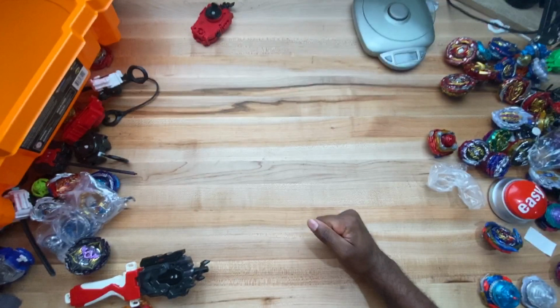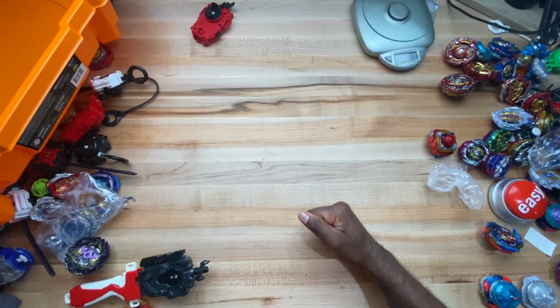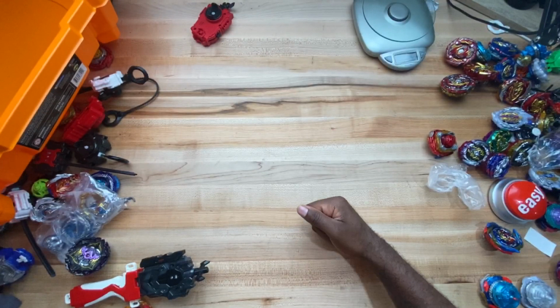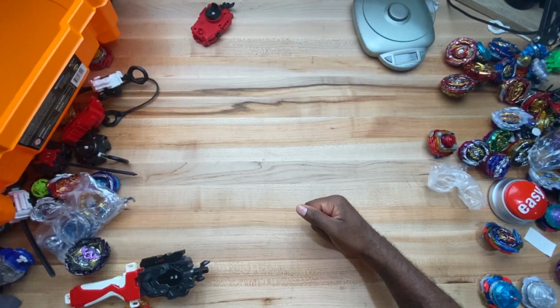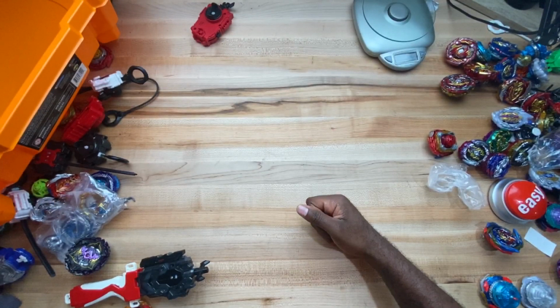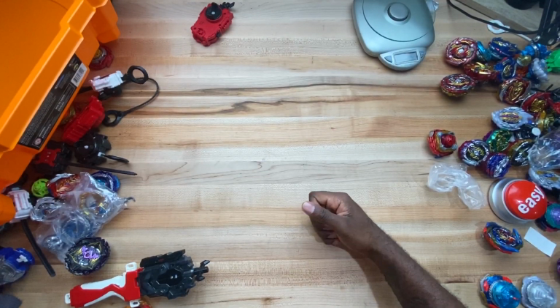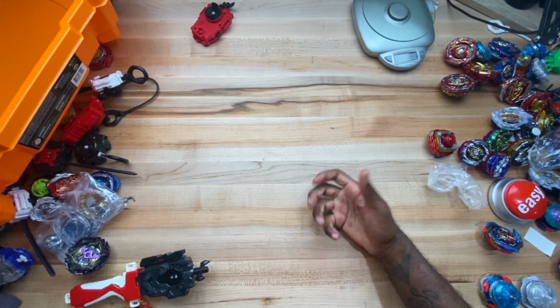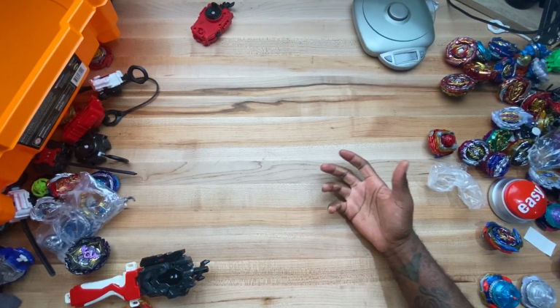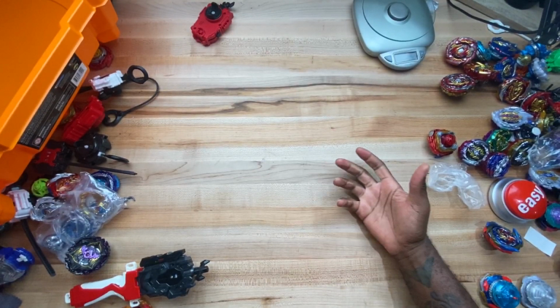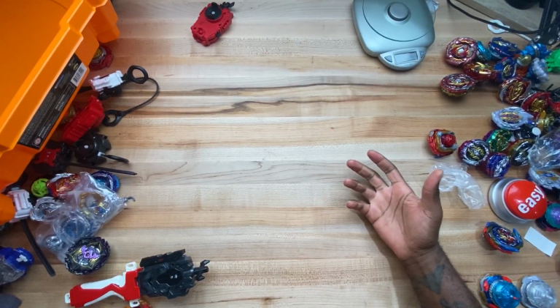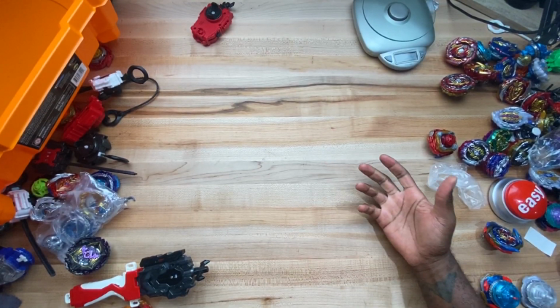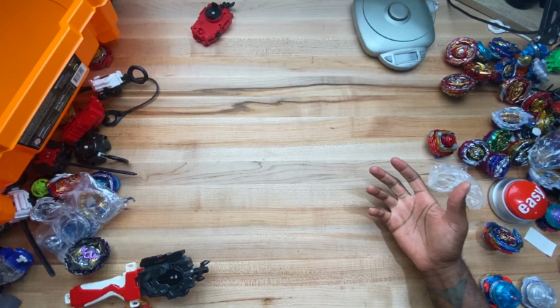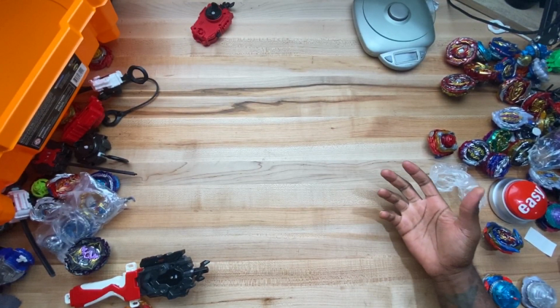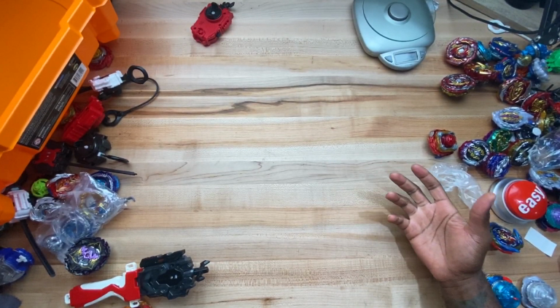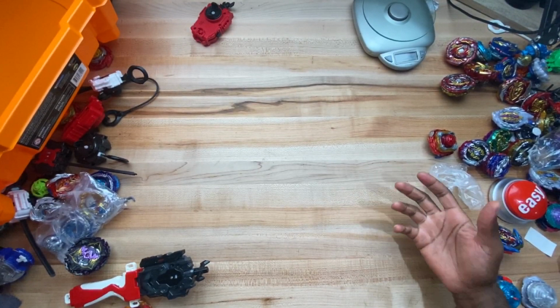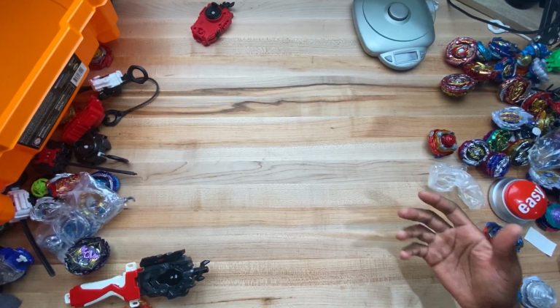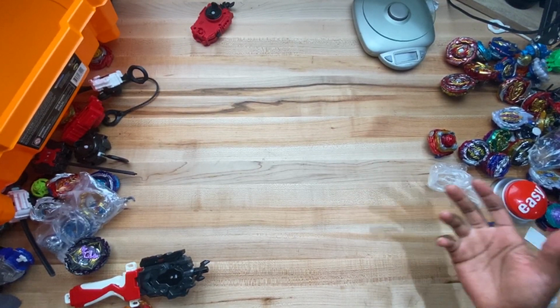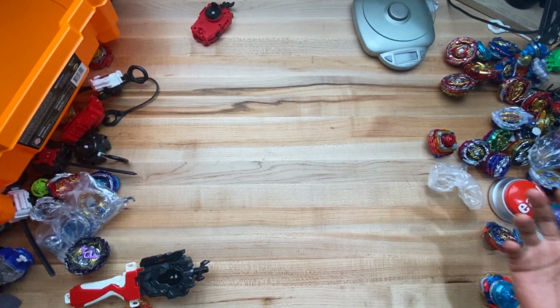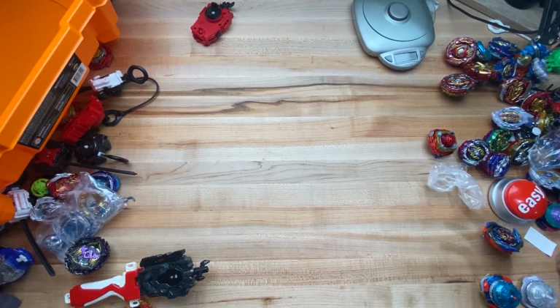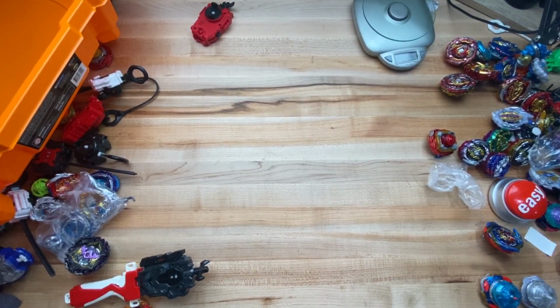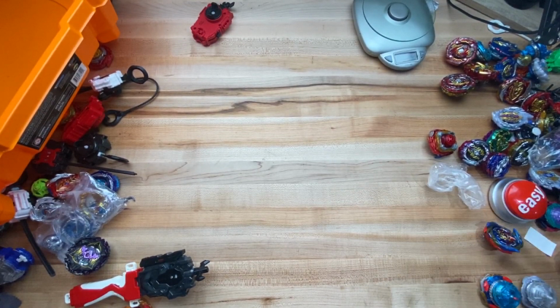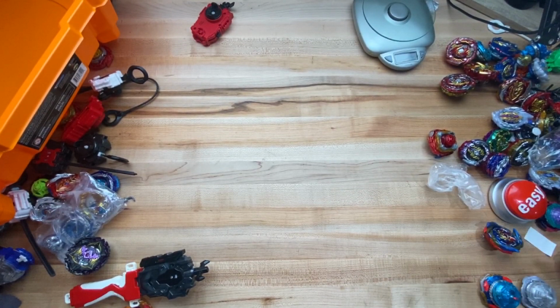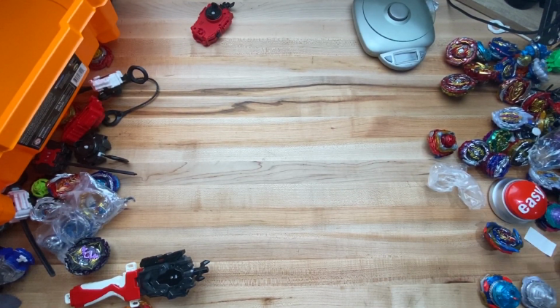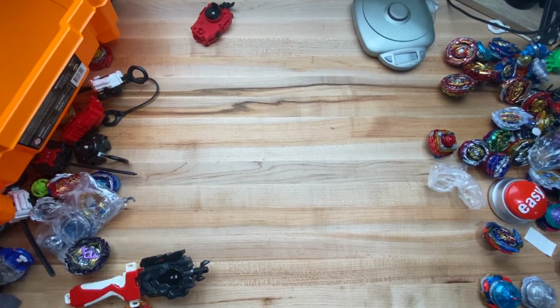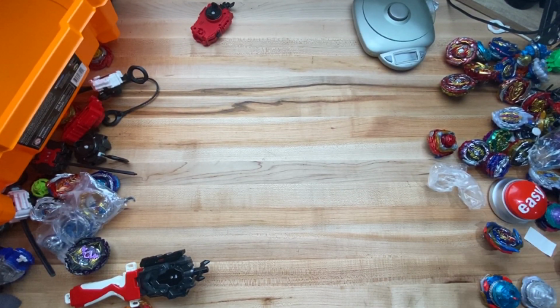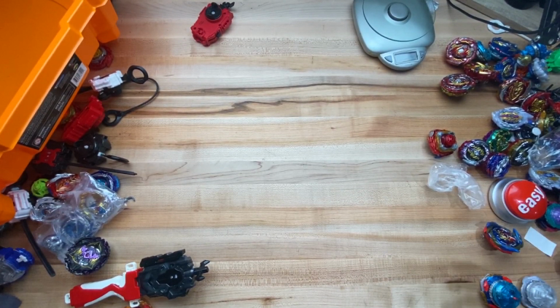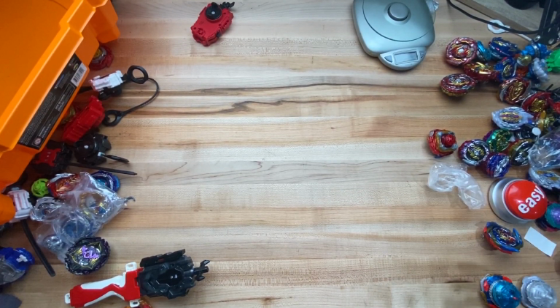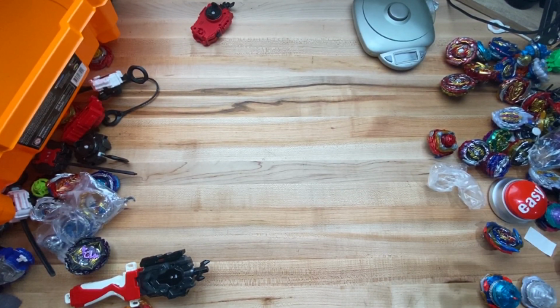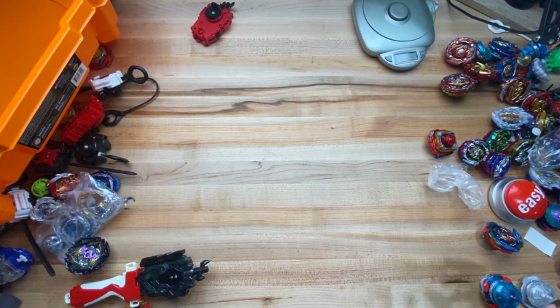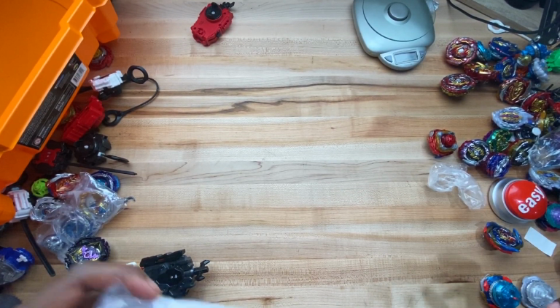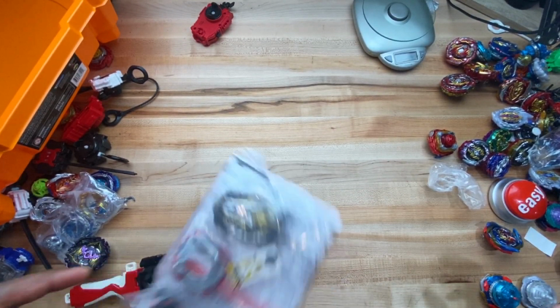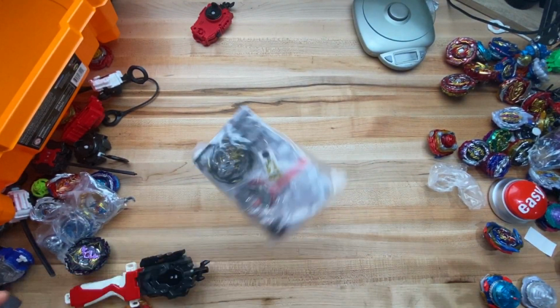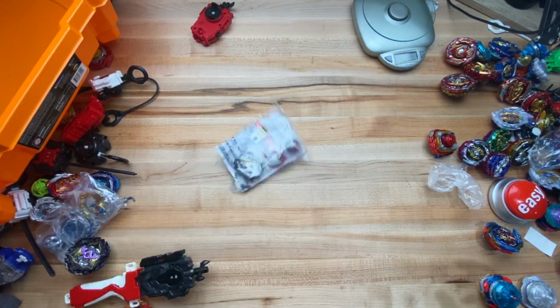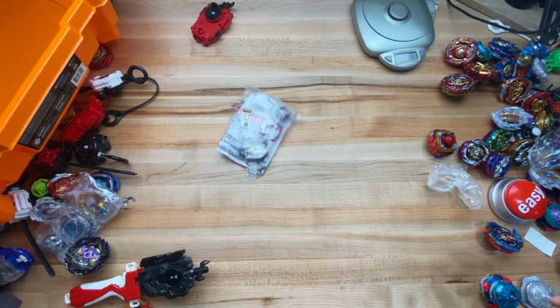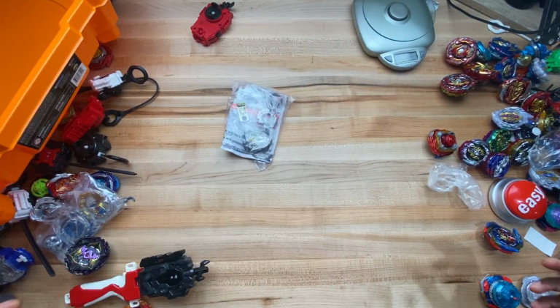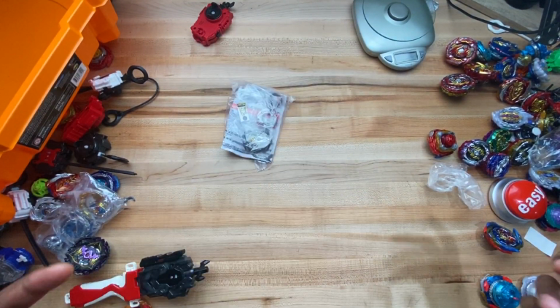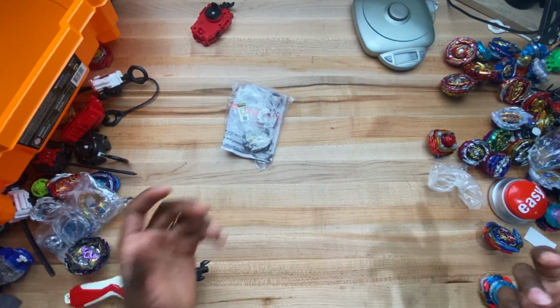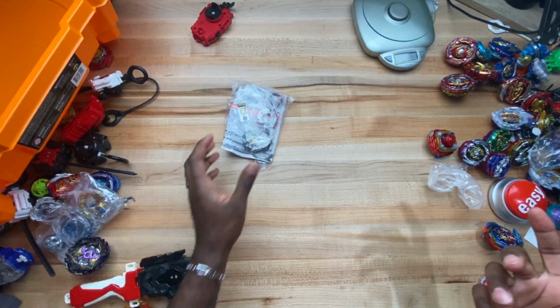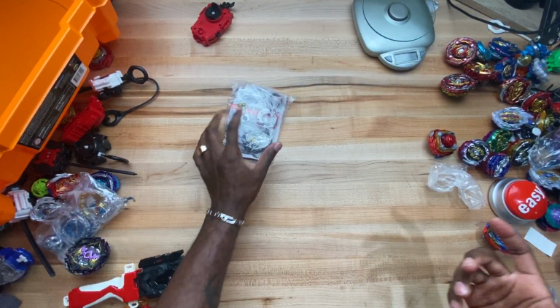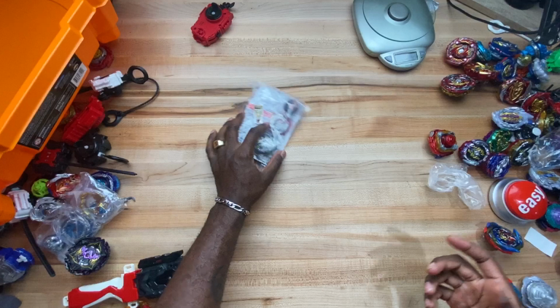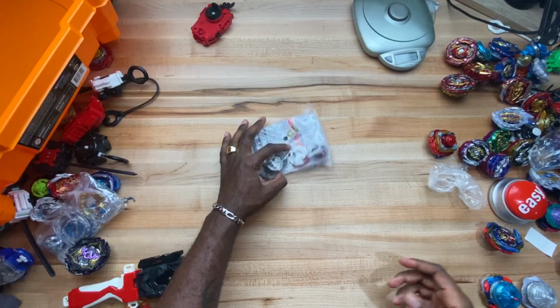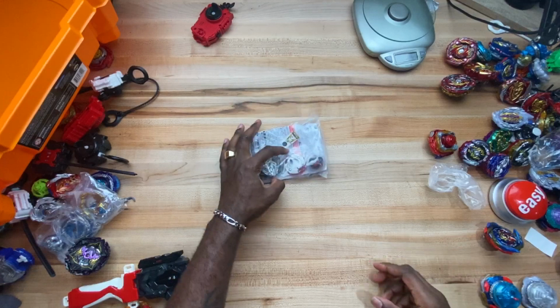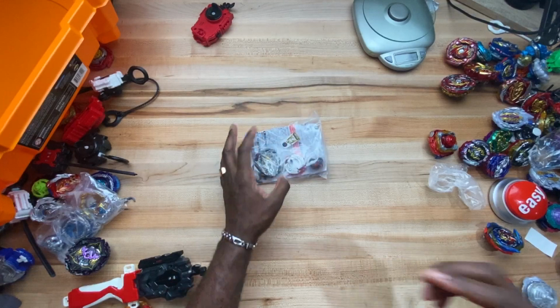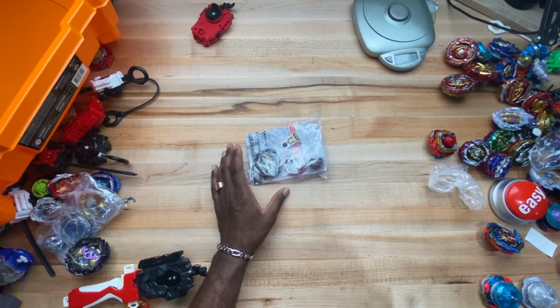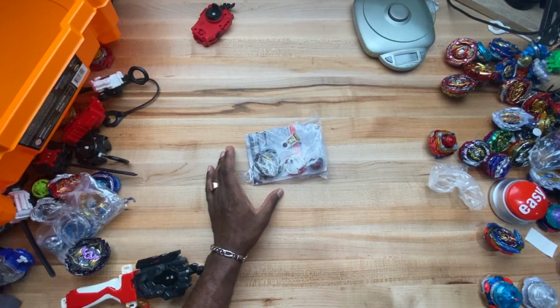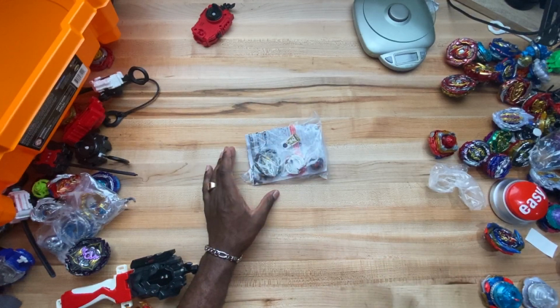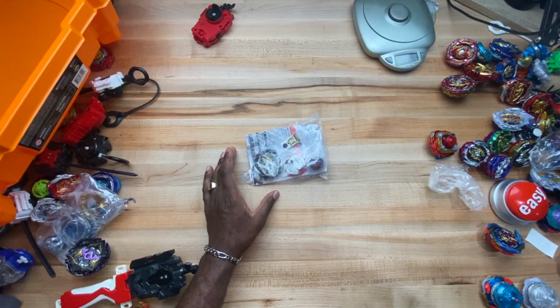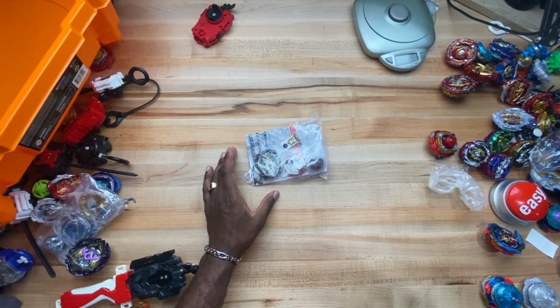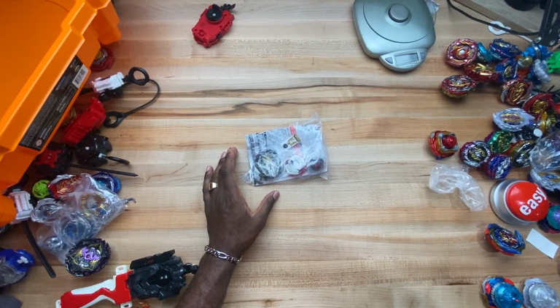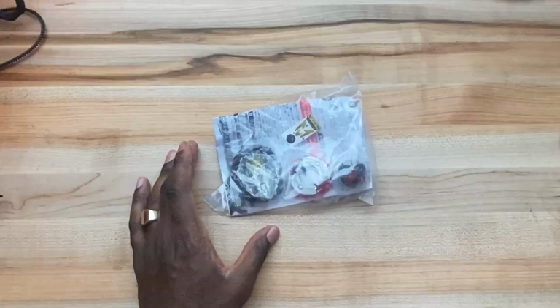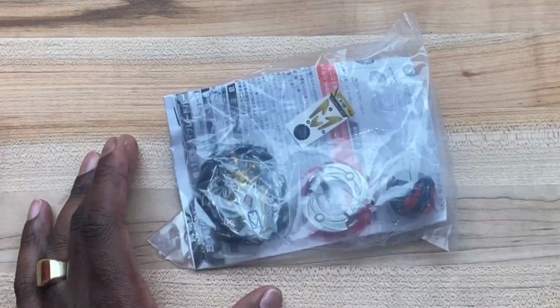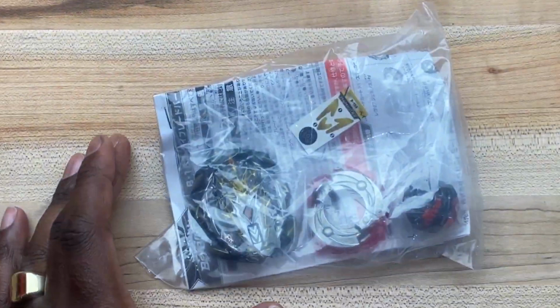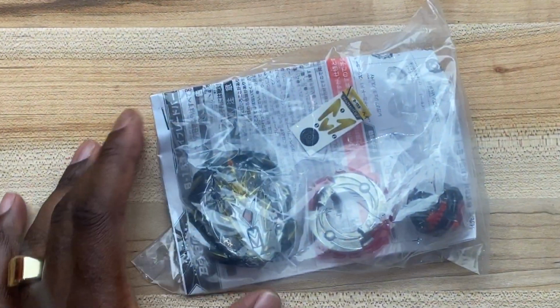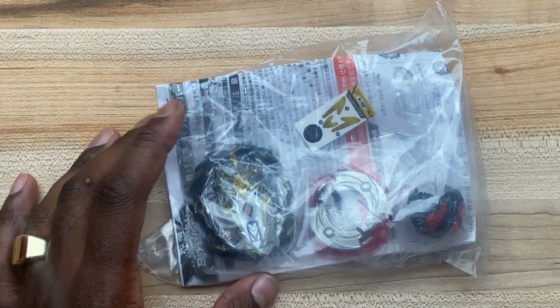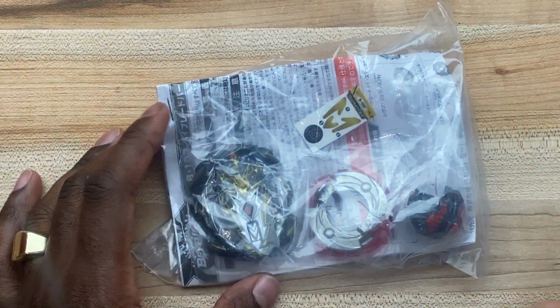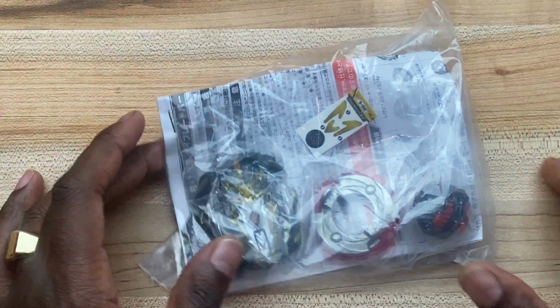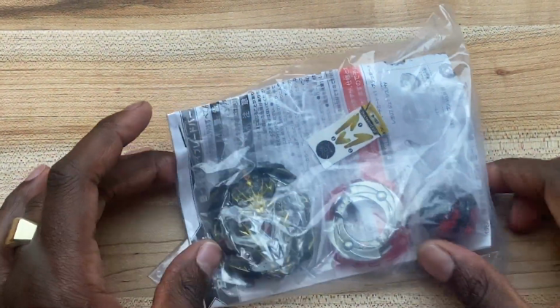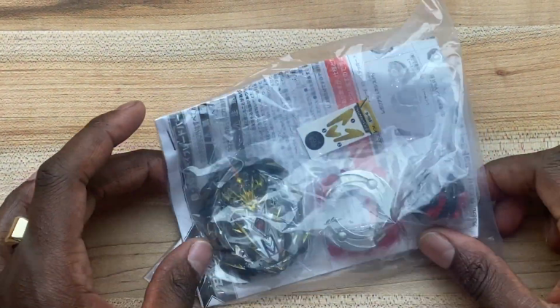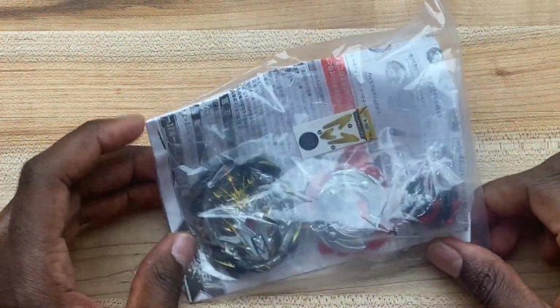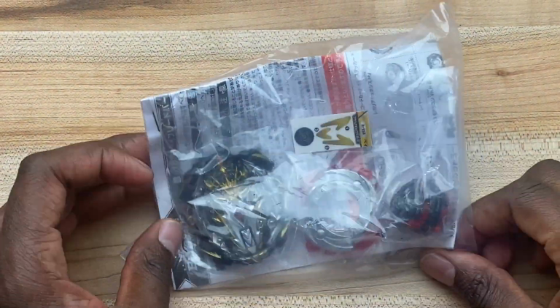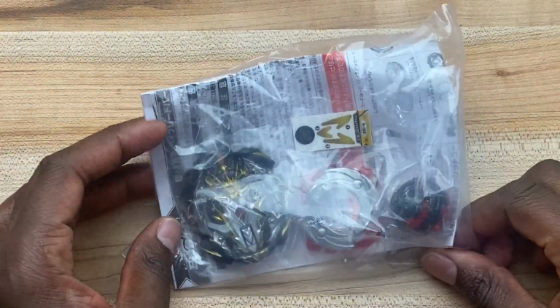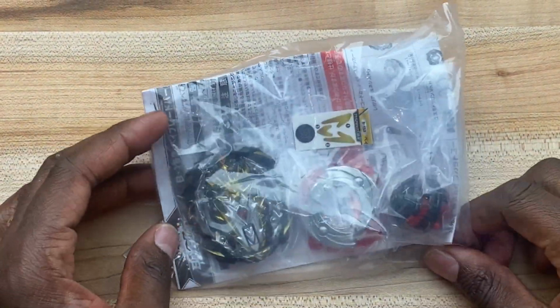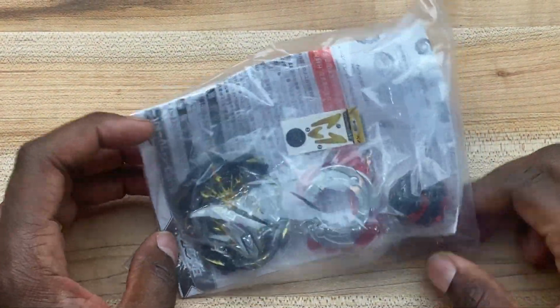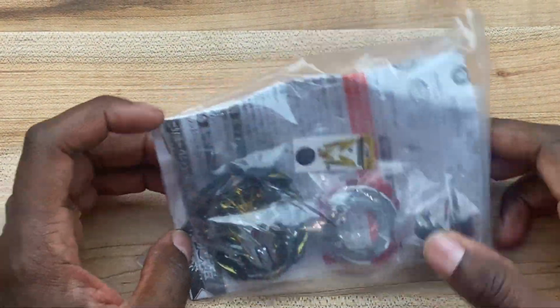What's up folks, welcome back to Beyblade Burst. I'm your host Michael Nightwing, and today we're unboxing — or un-bagging — Prompocalypse. I got Prompocalypse here.